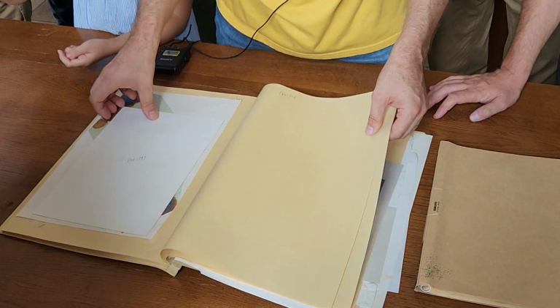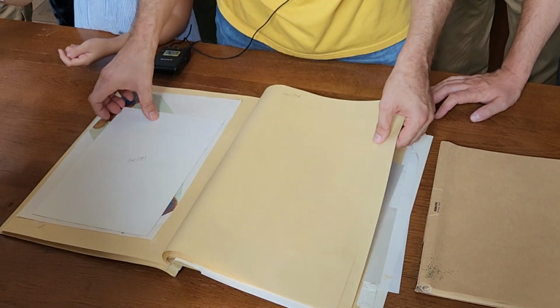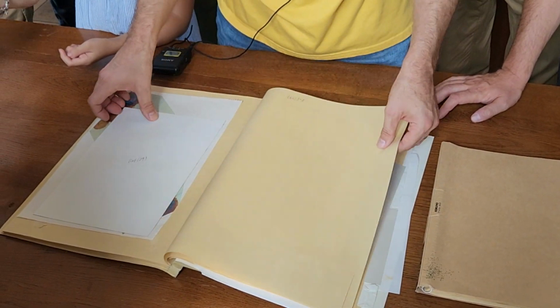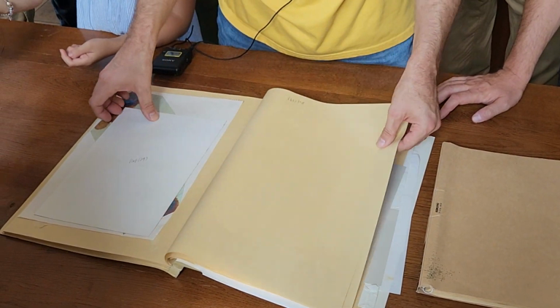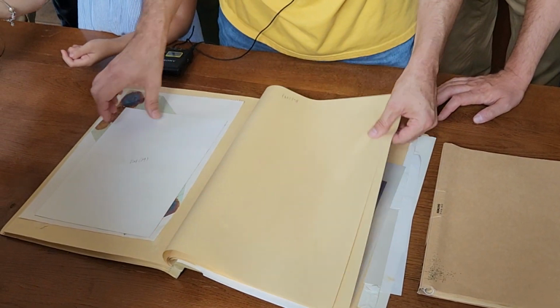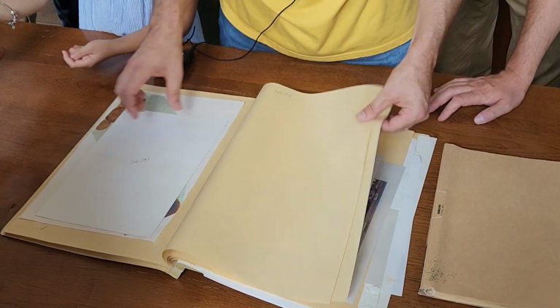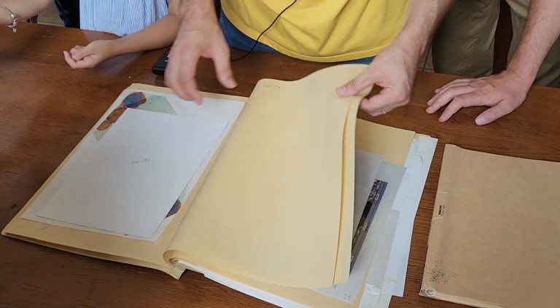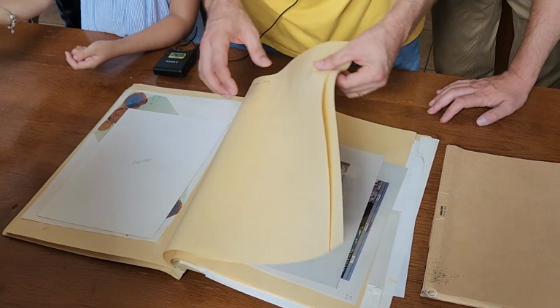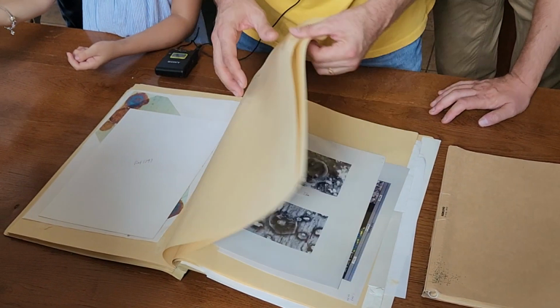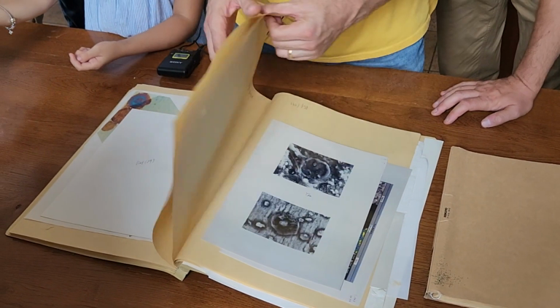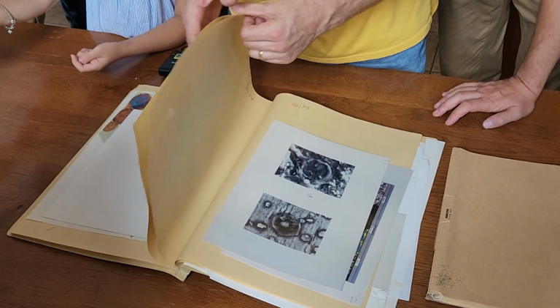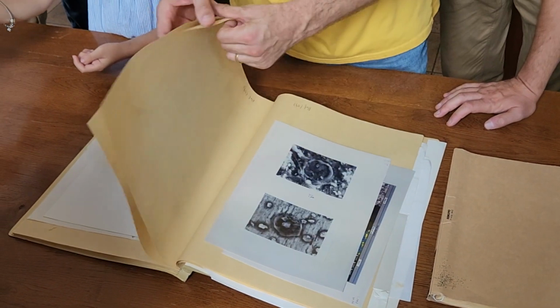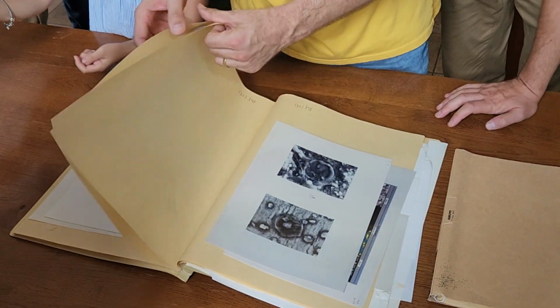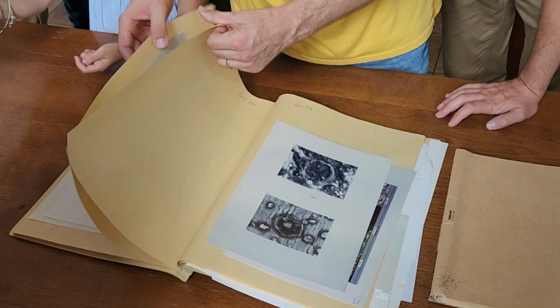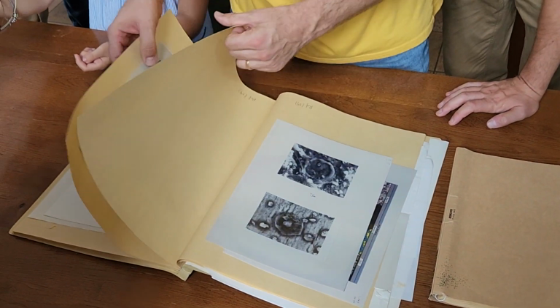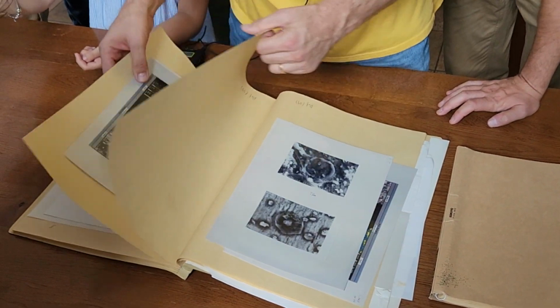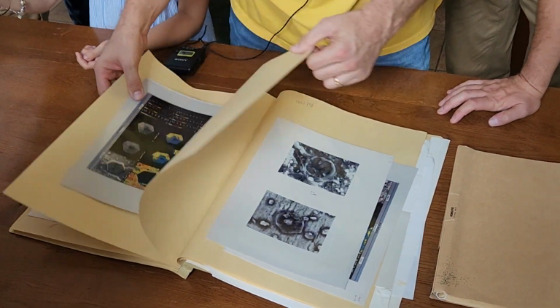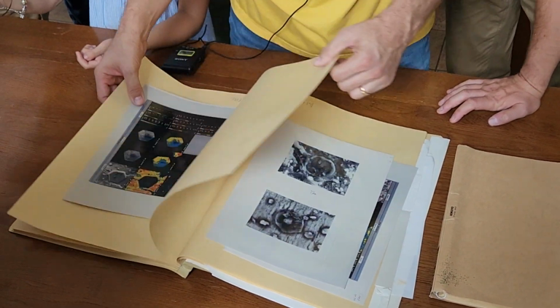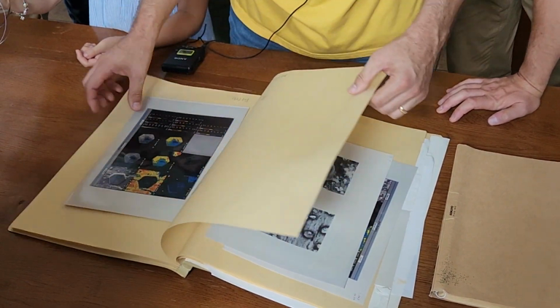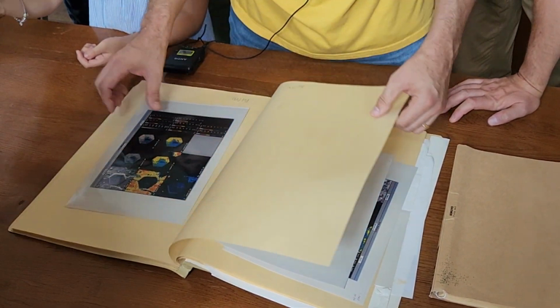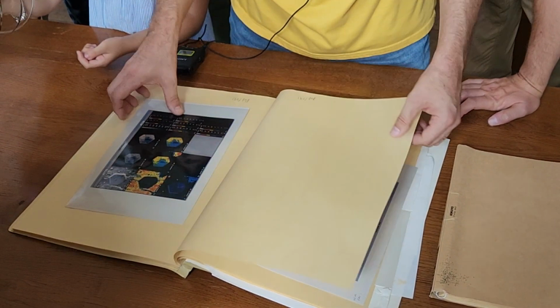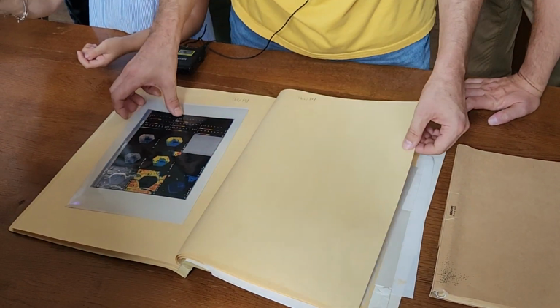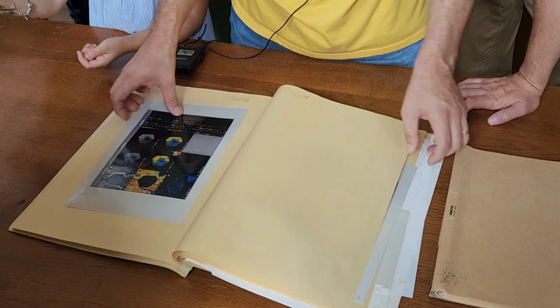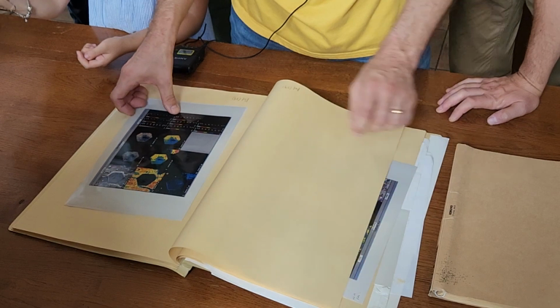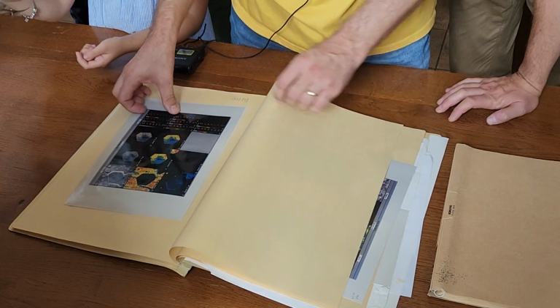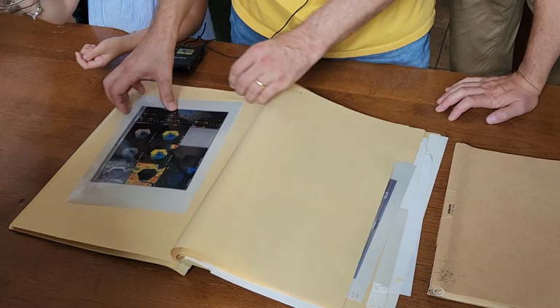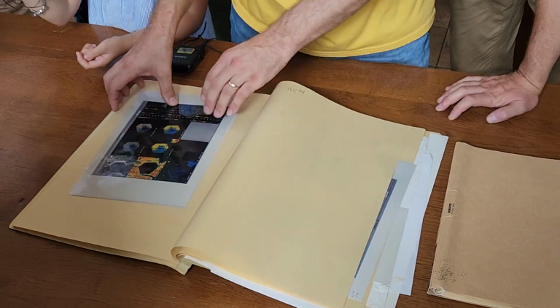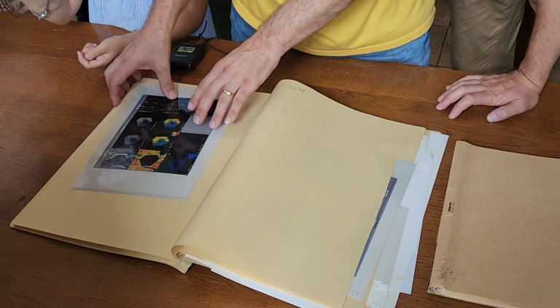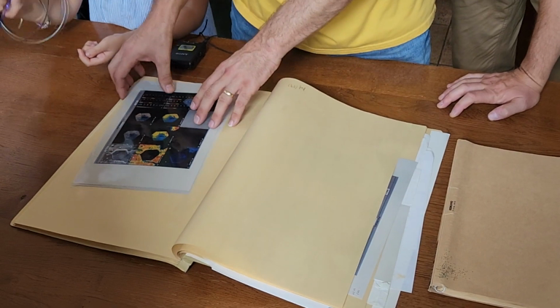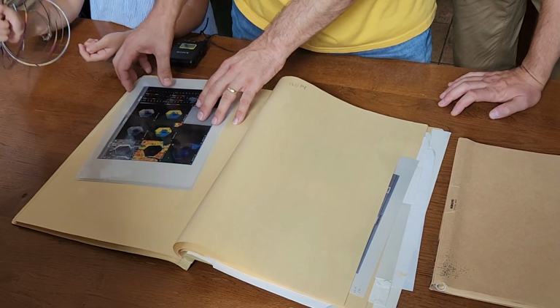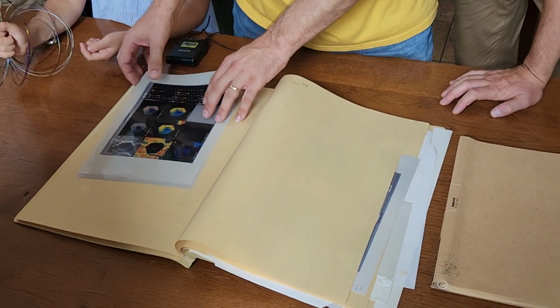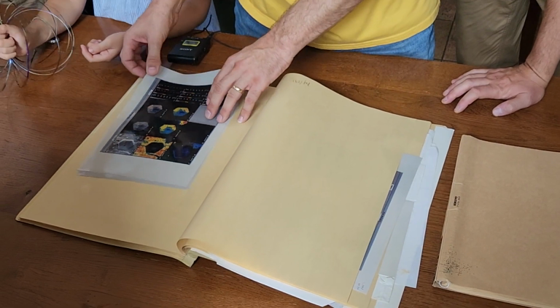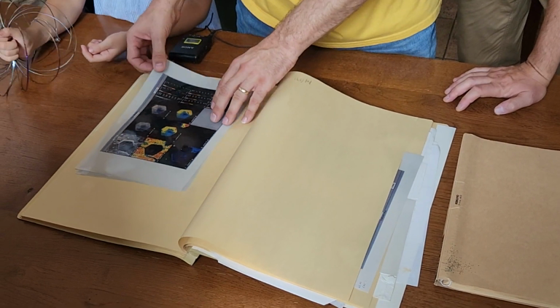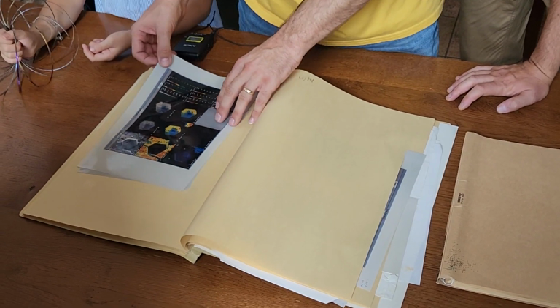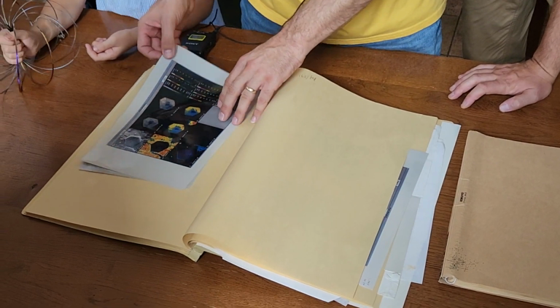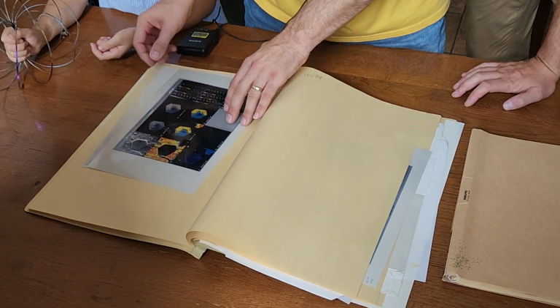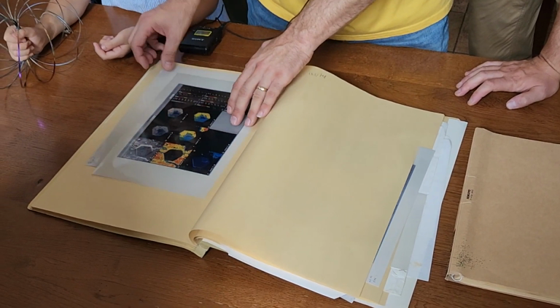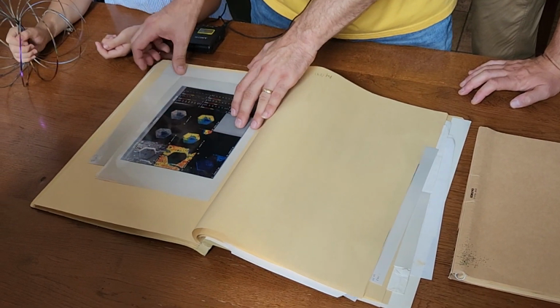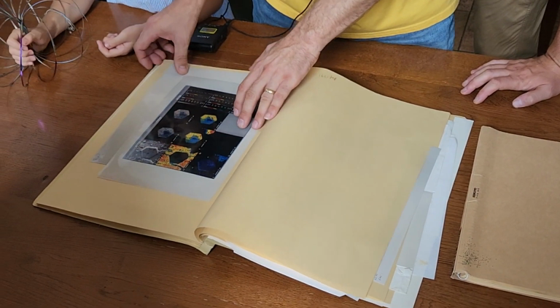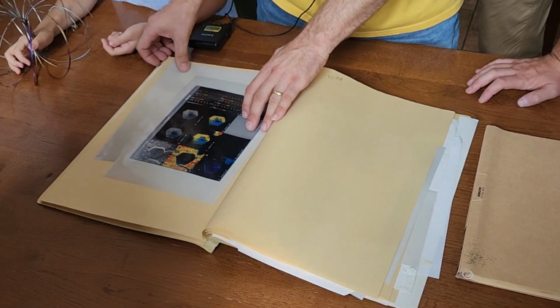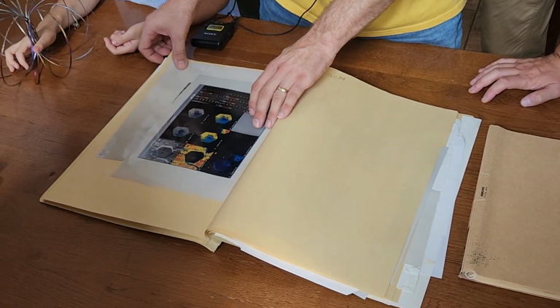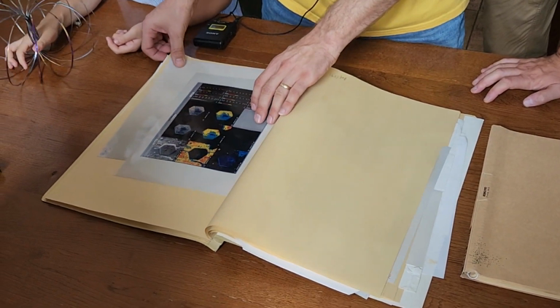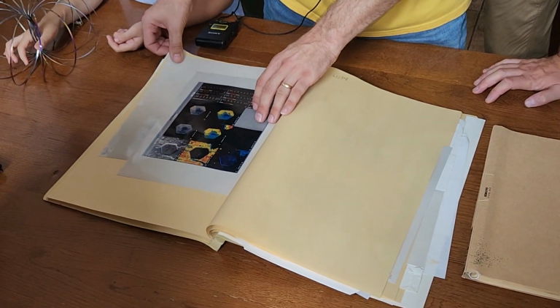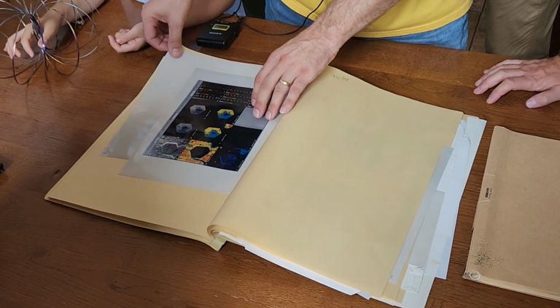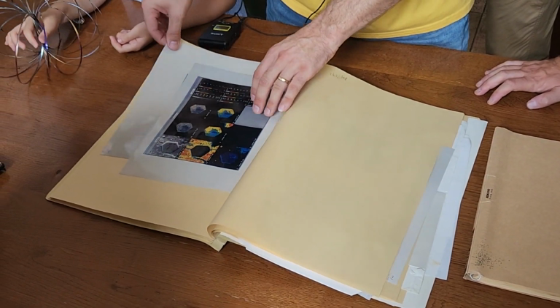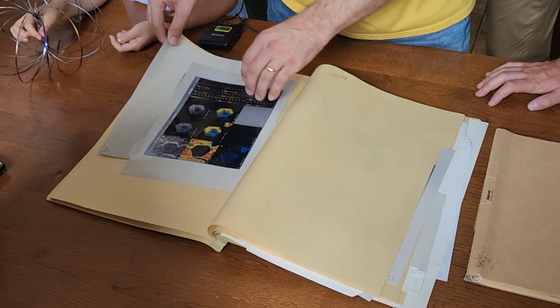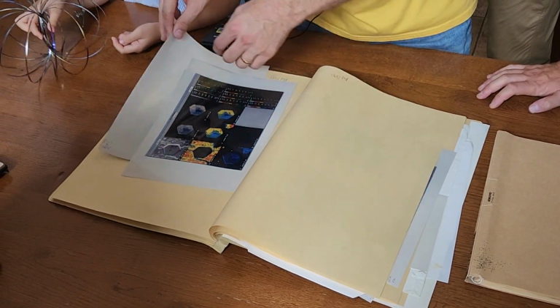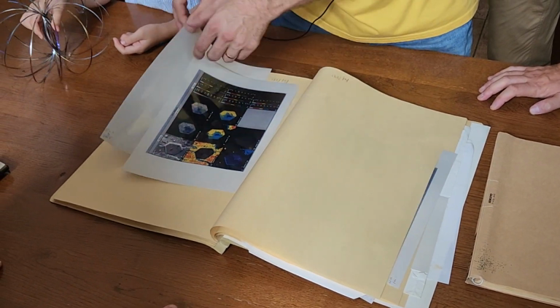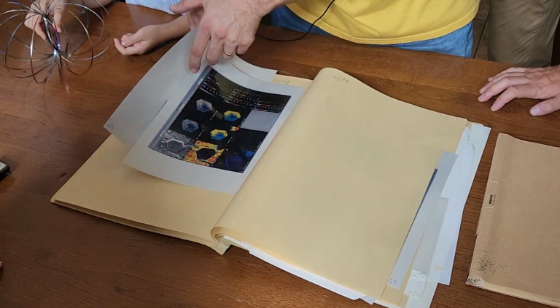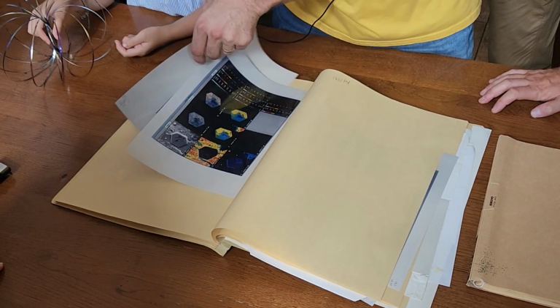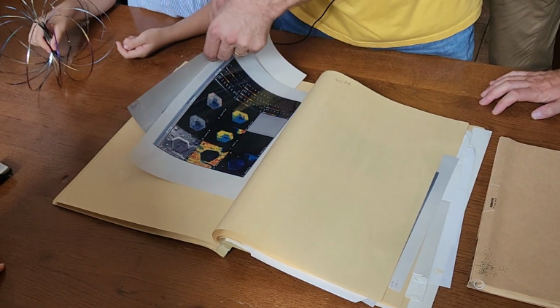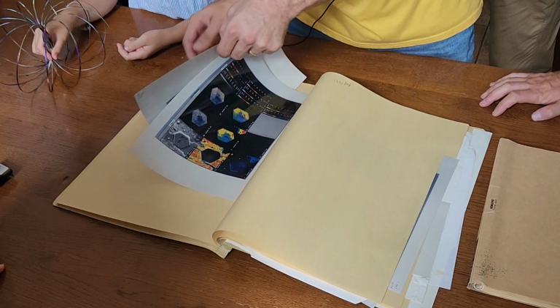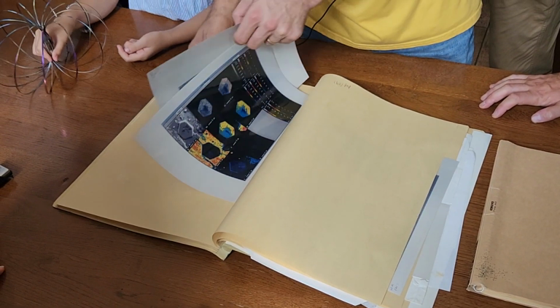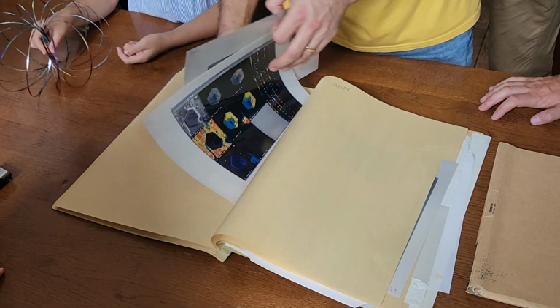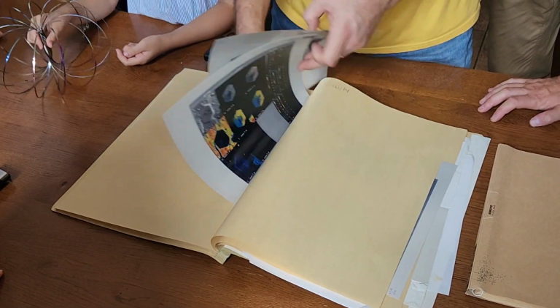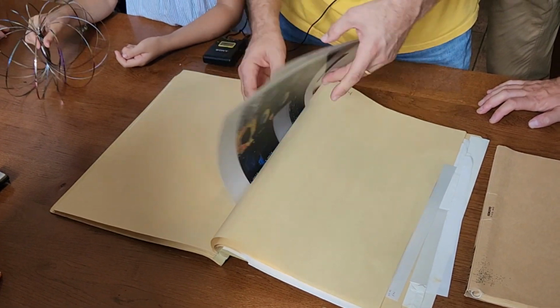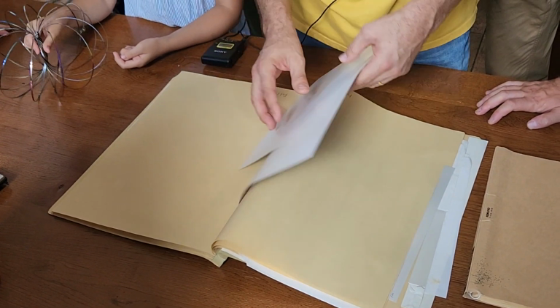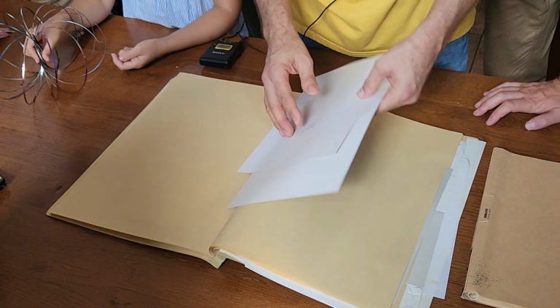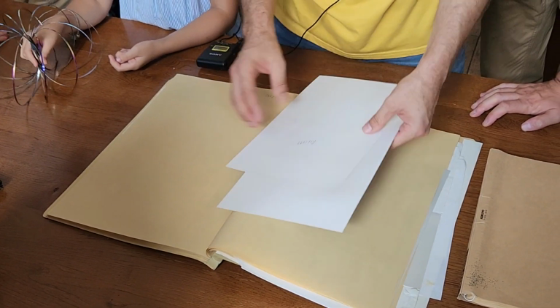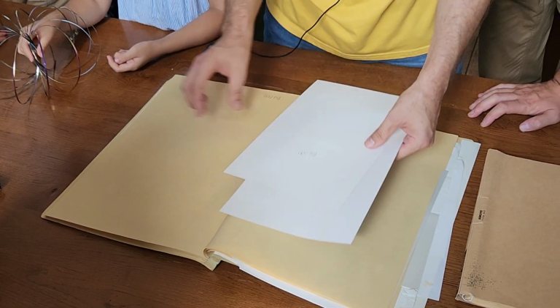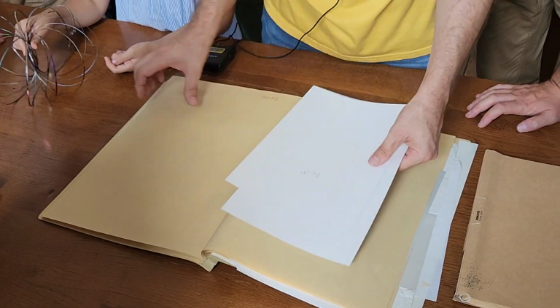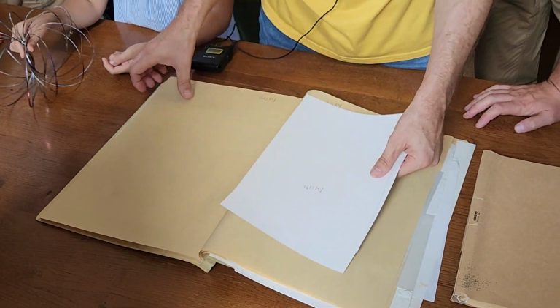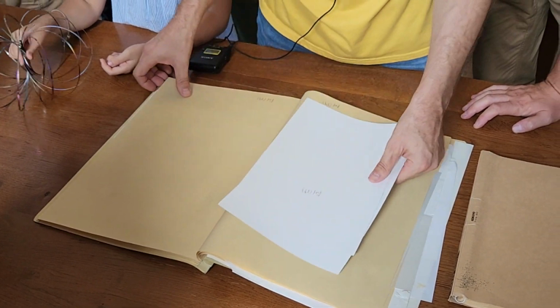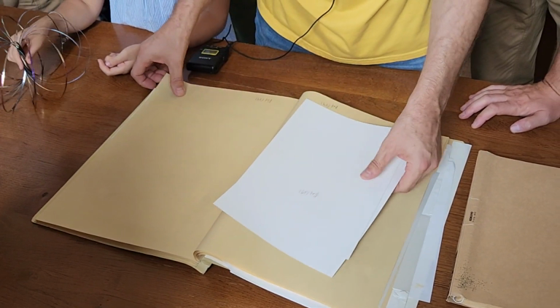Look at these — these are just spectacular. We have much, much larger imagery as well.